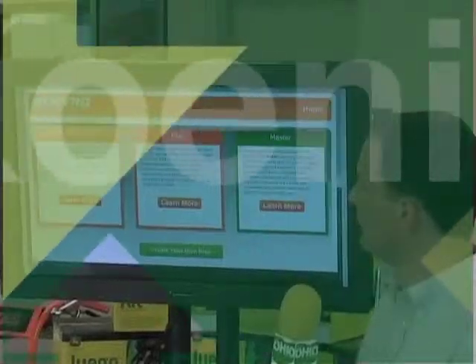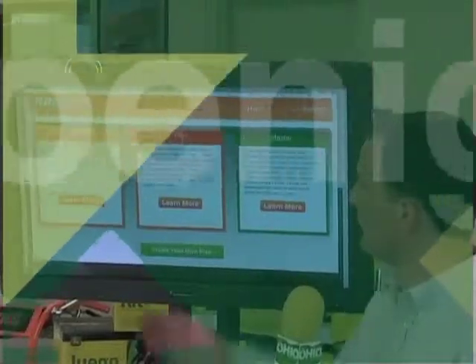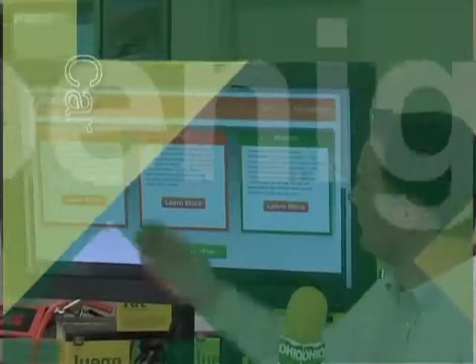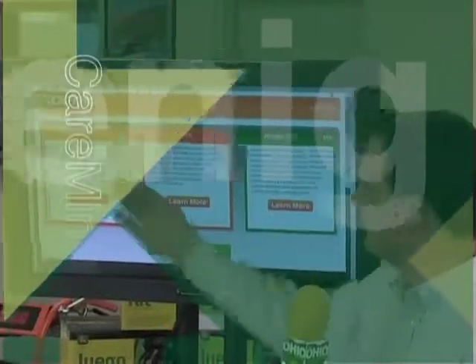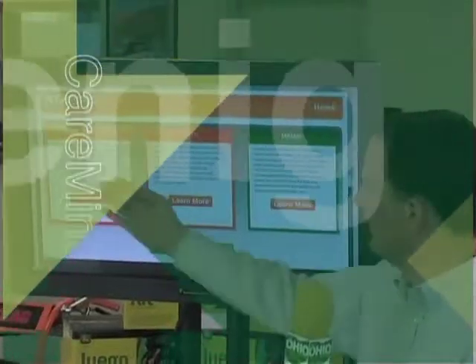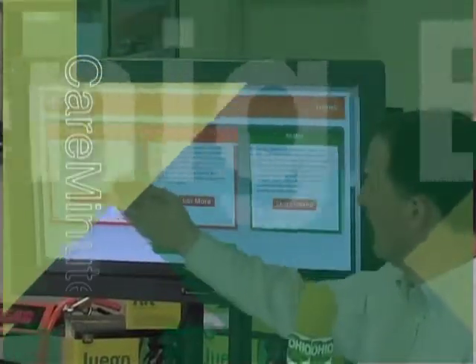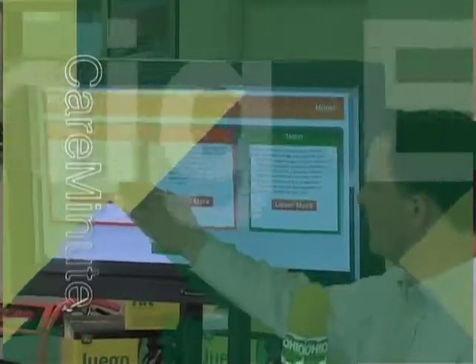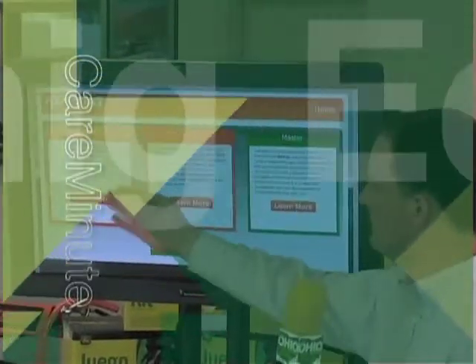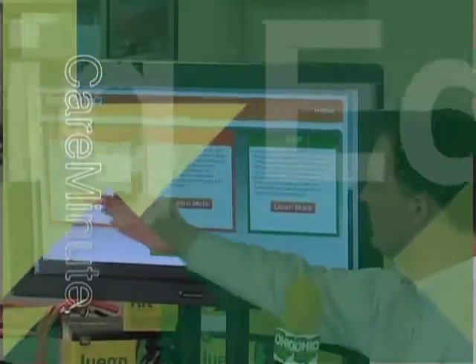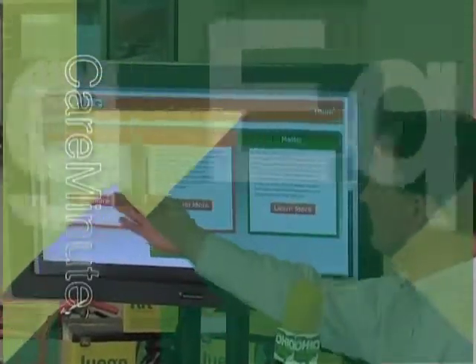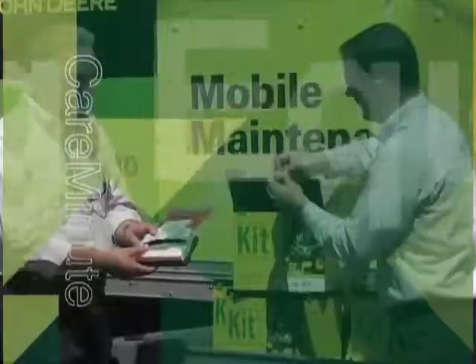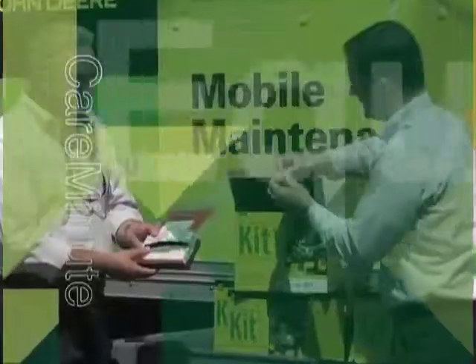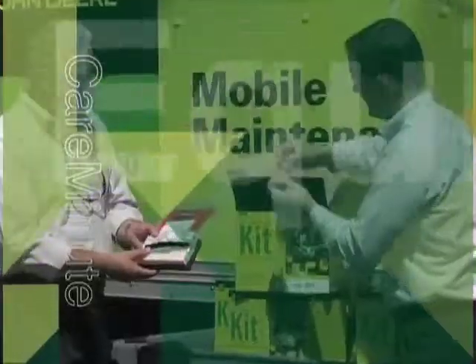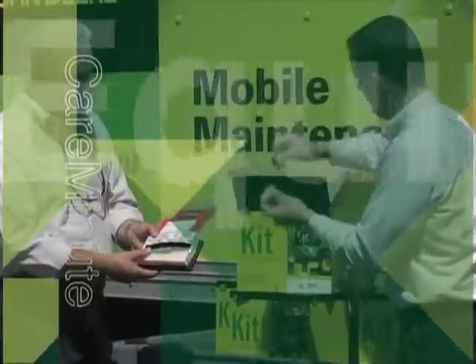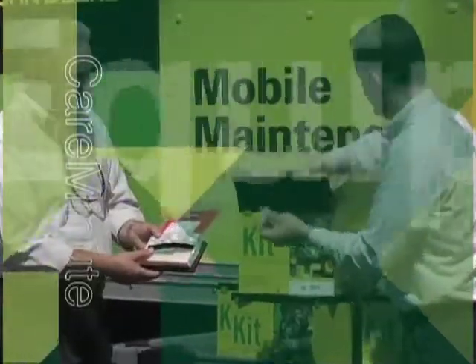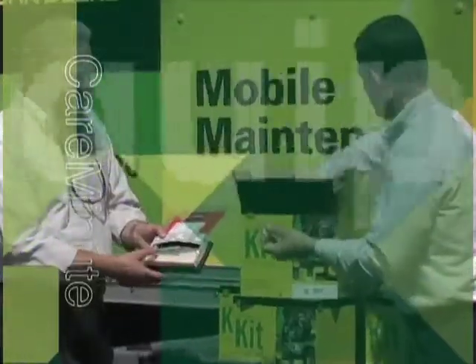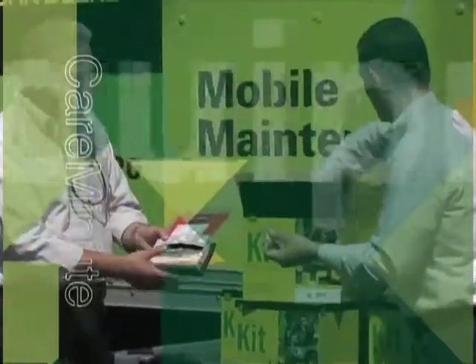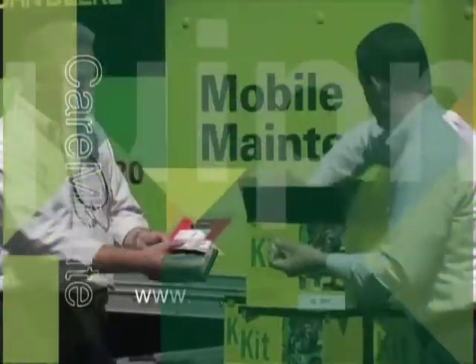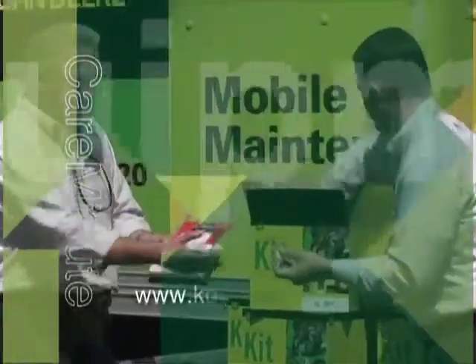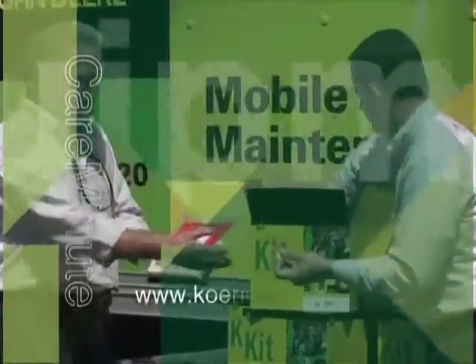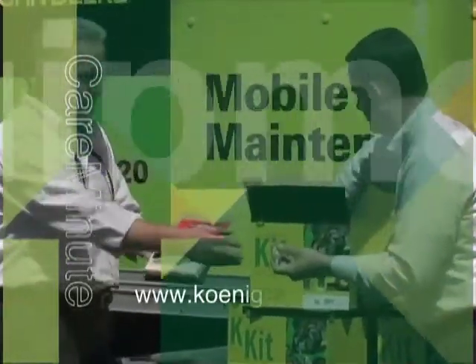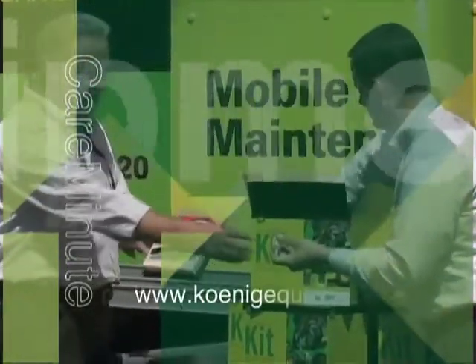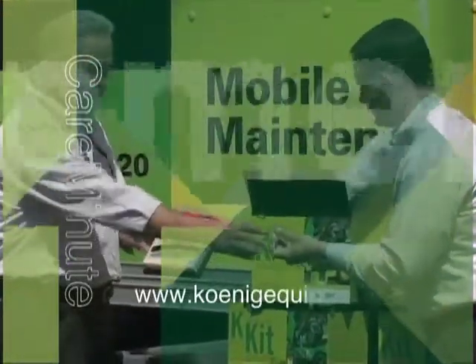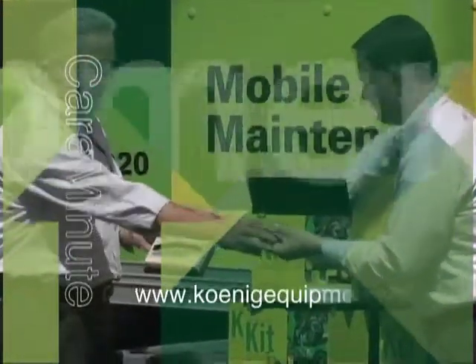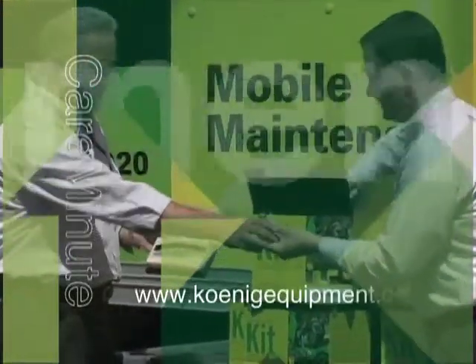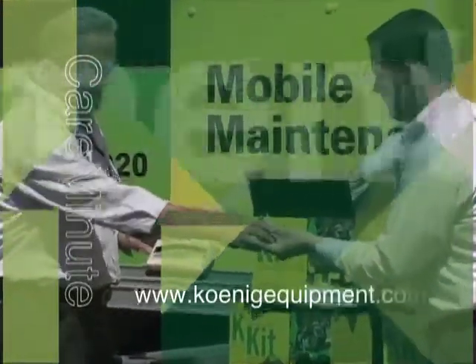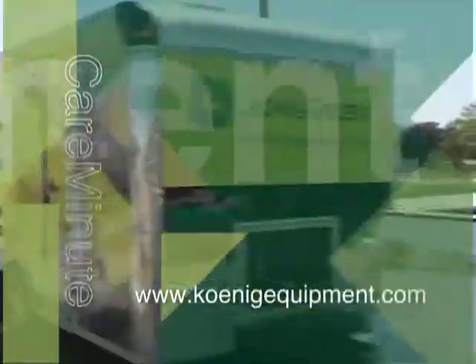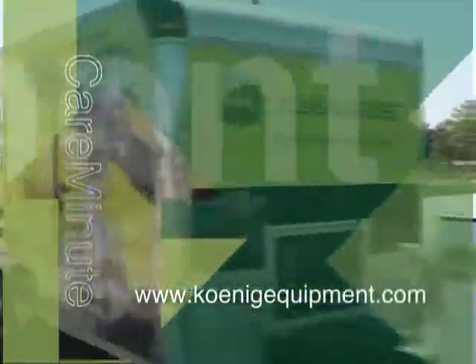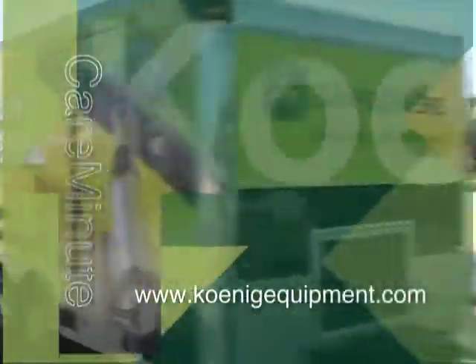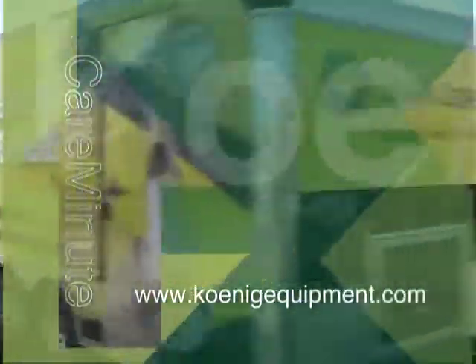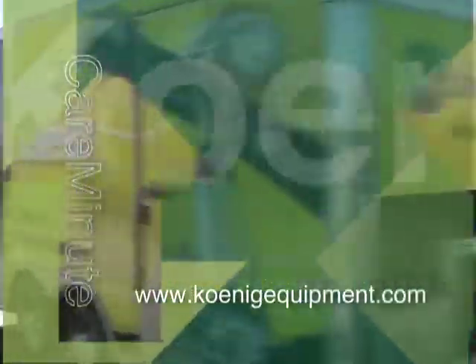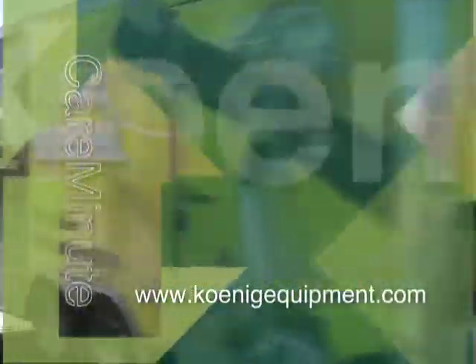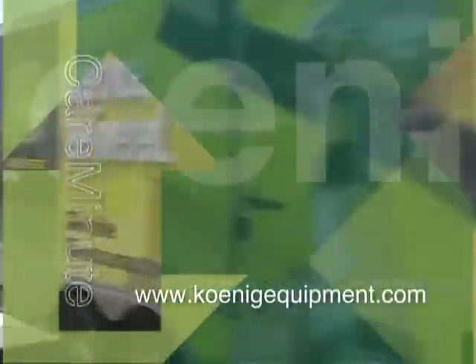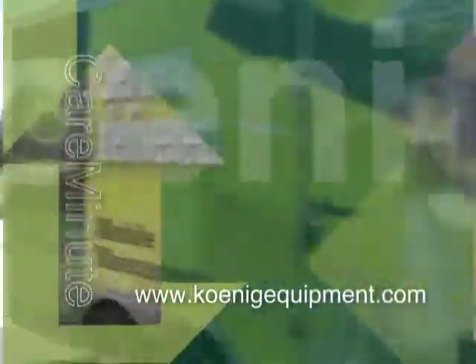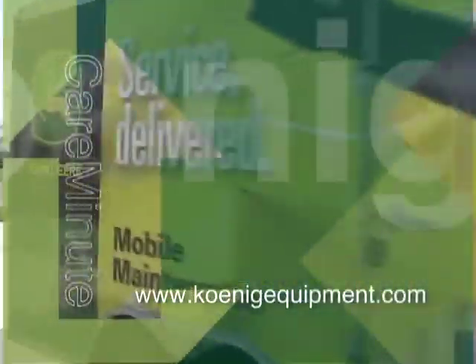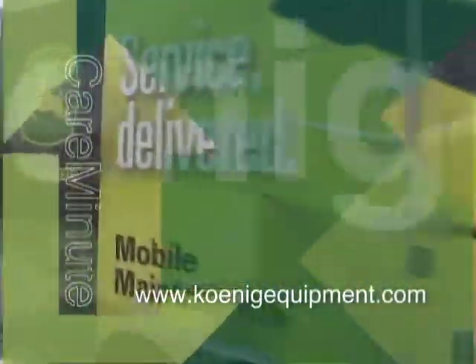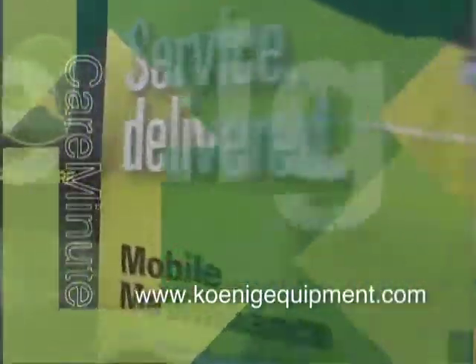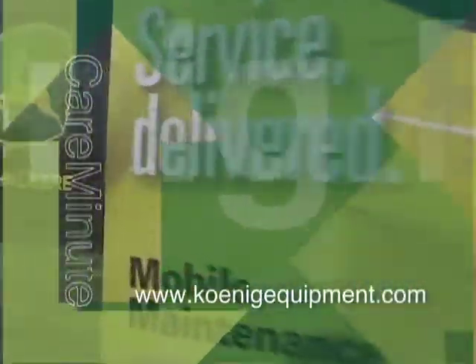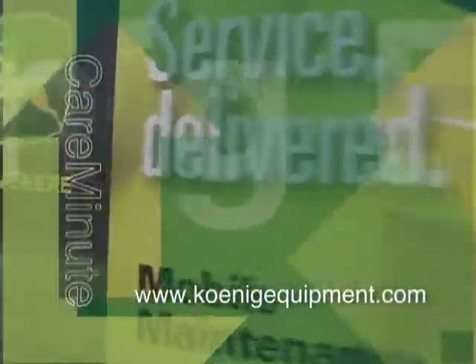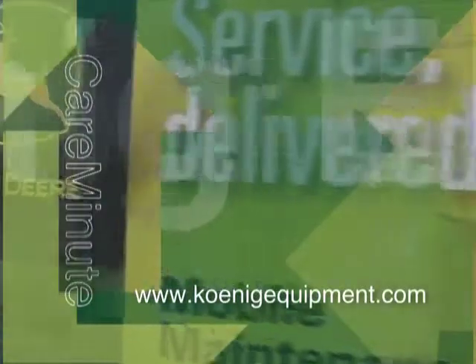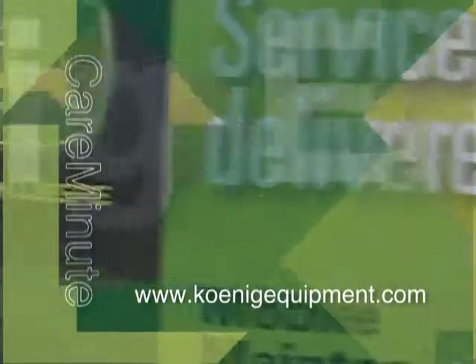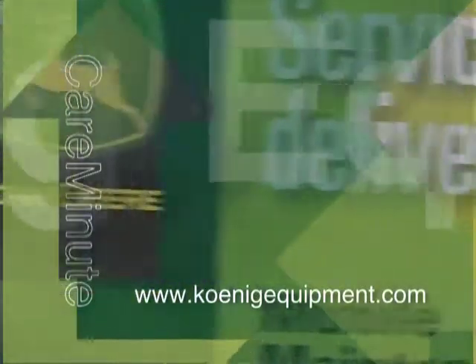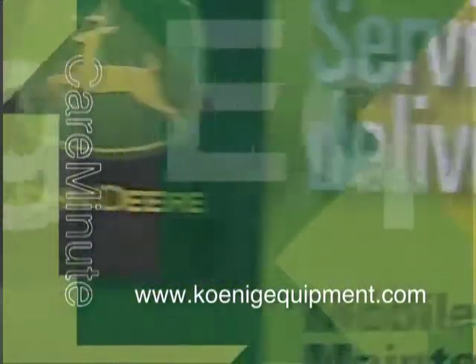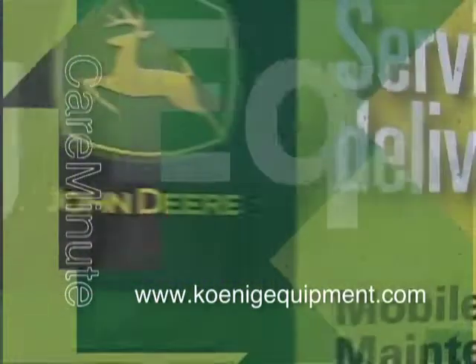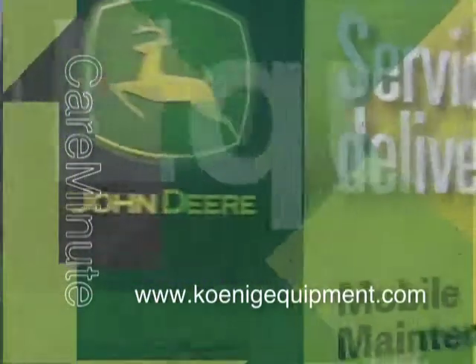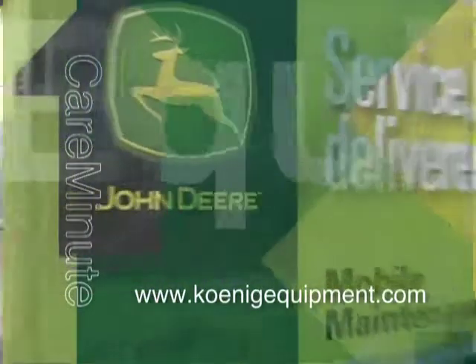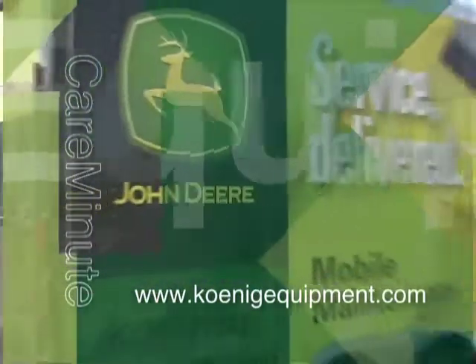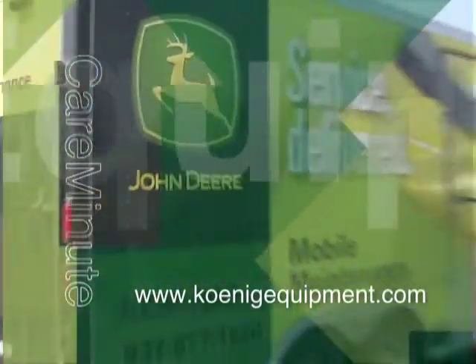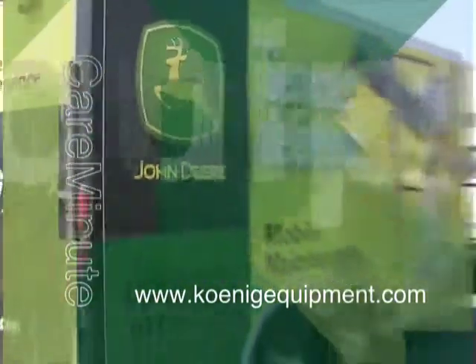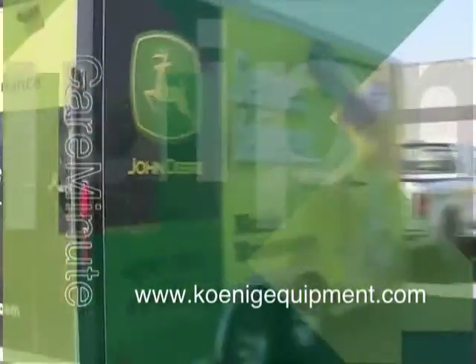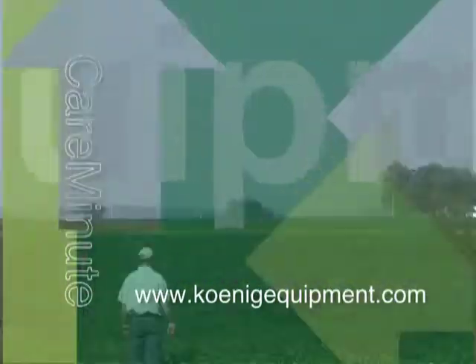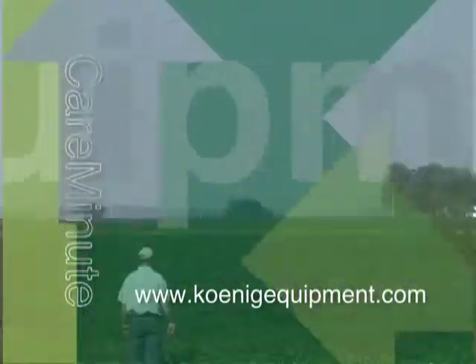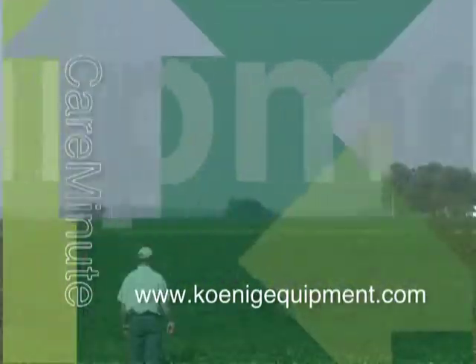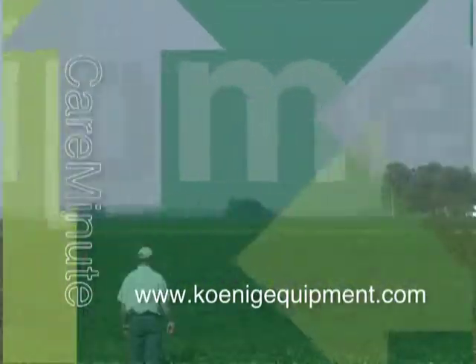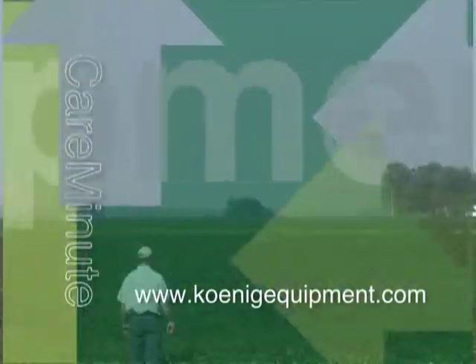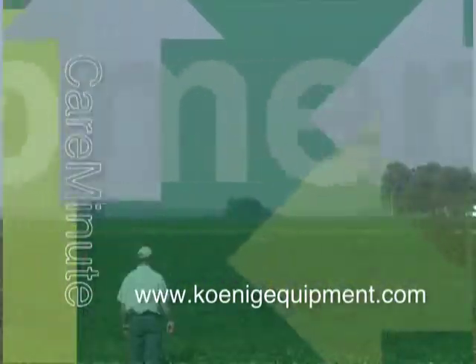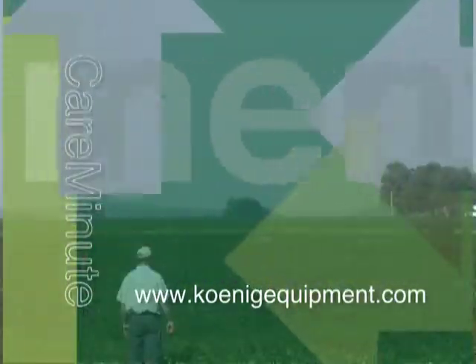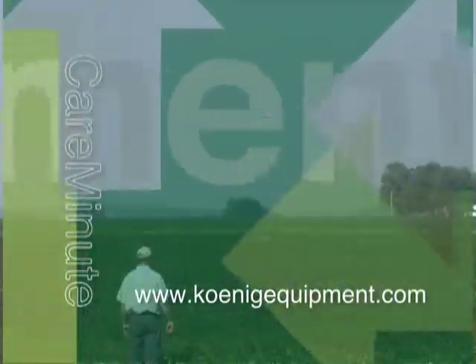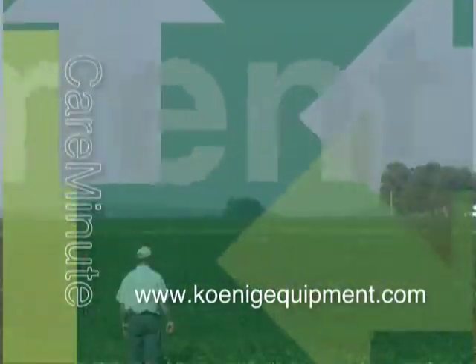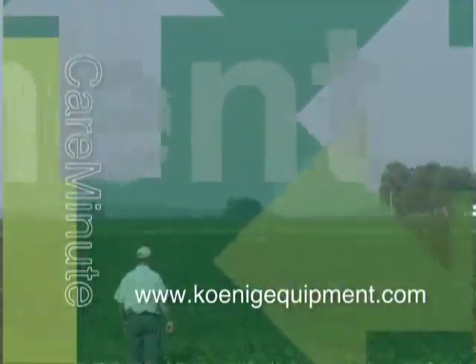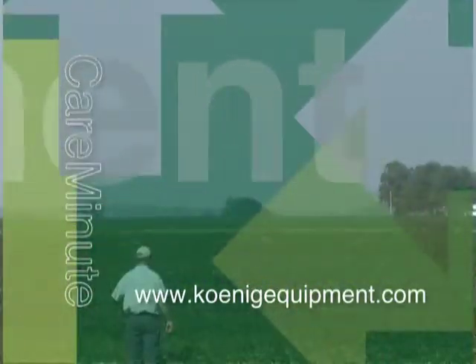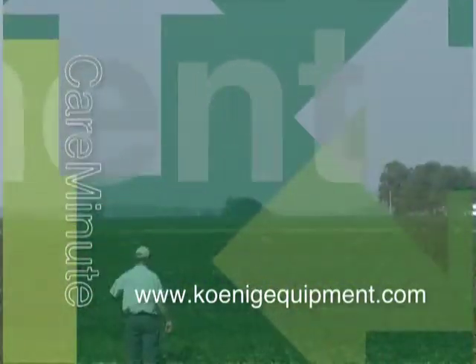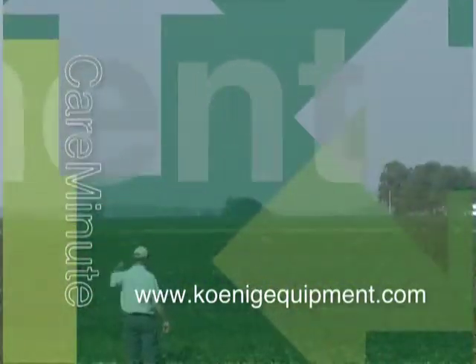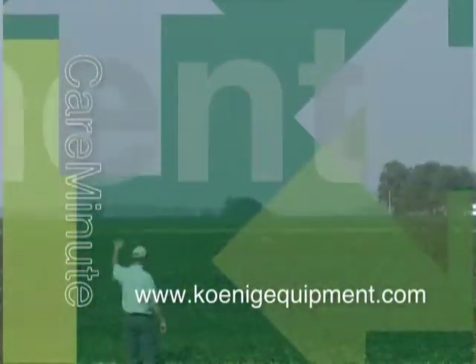It's time now for the Koenig Care Minute, brought to you by Koenig Equipment. To maximize your equipment uptime, remember Koenig.